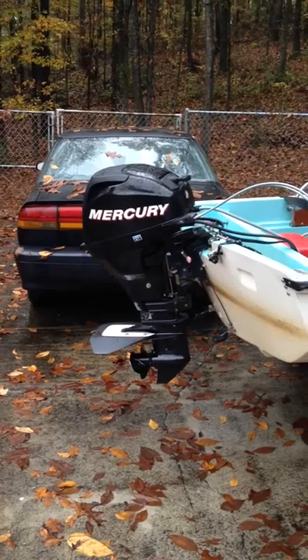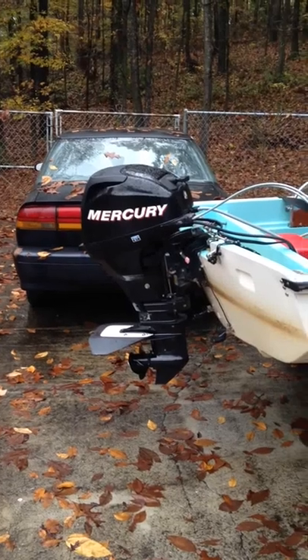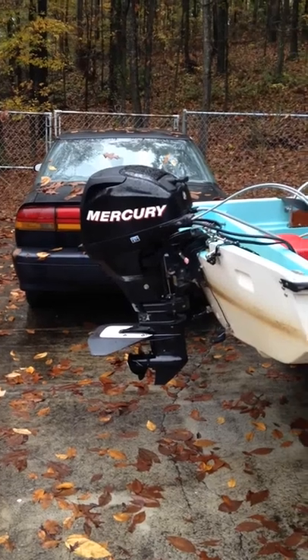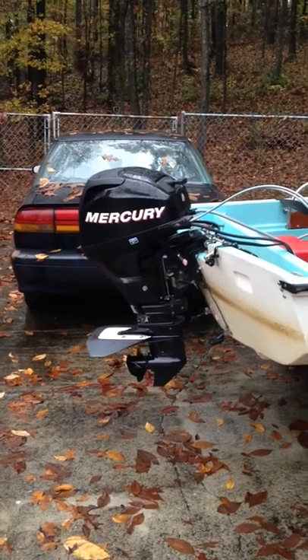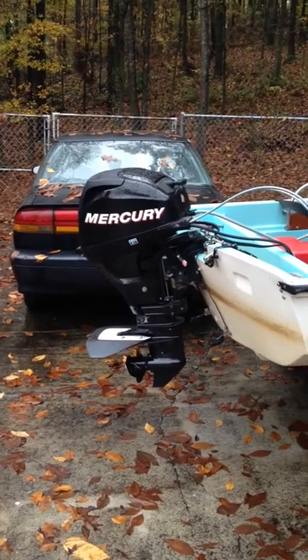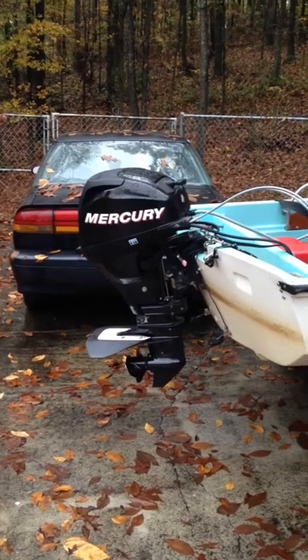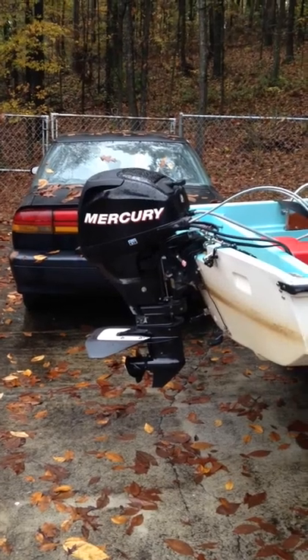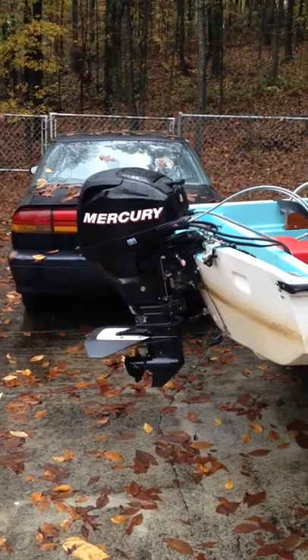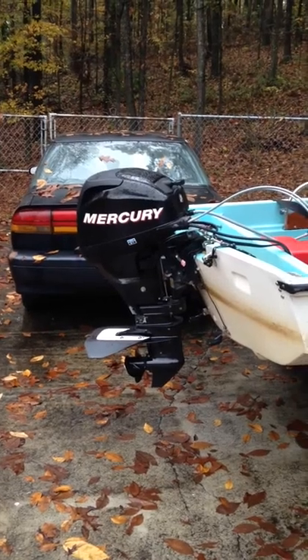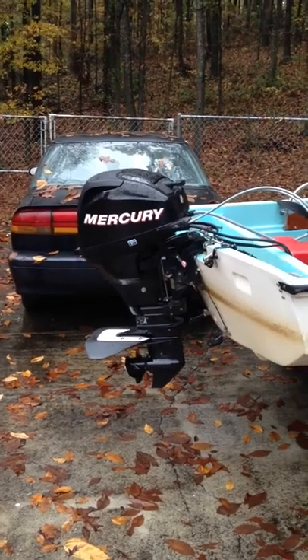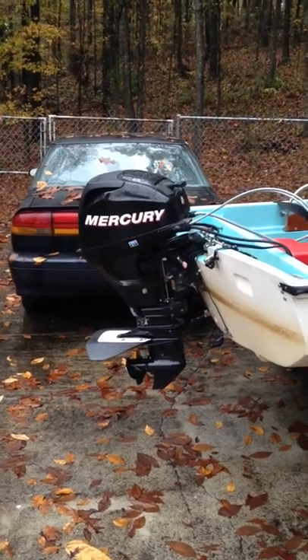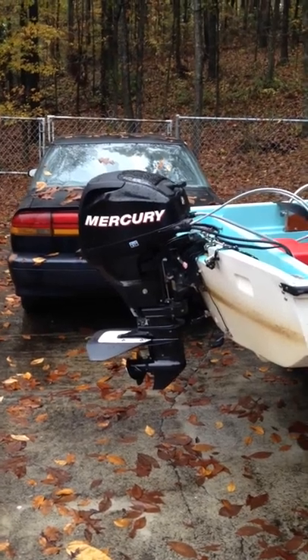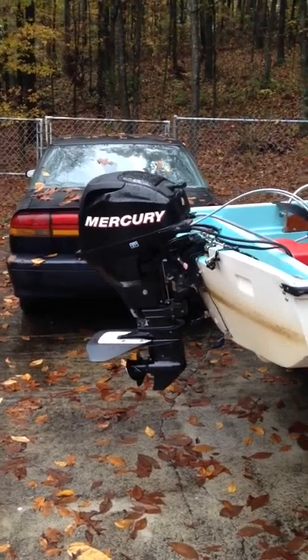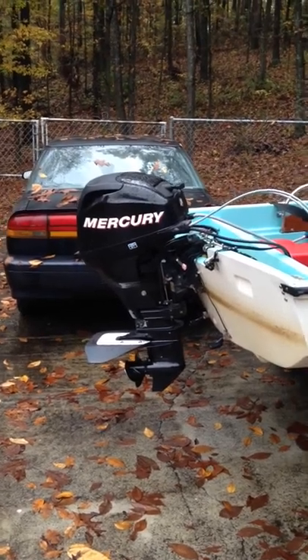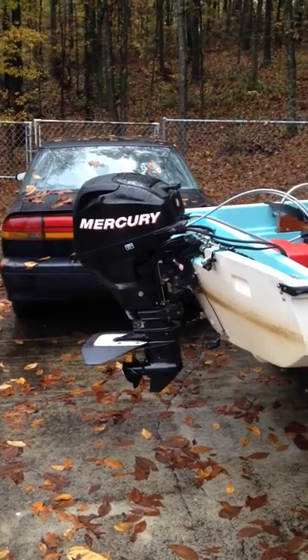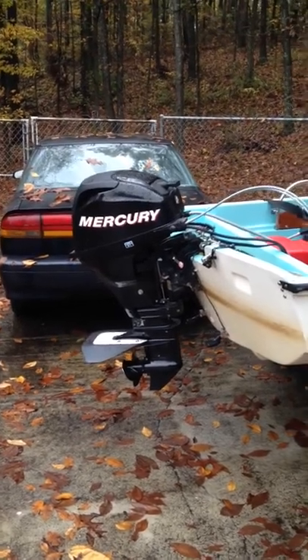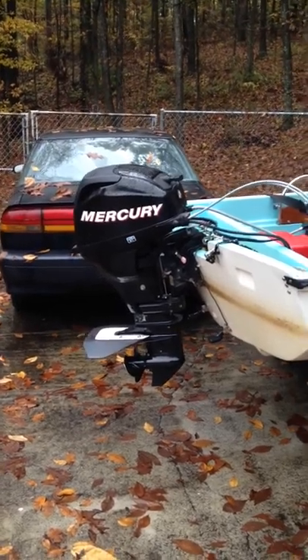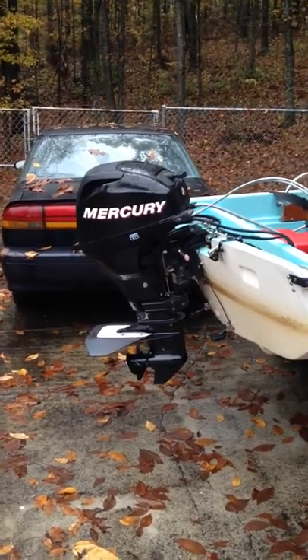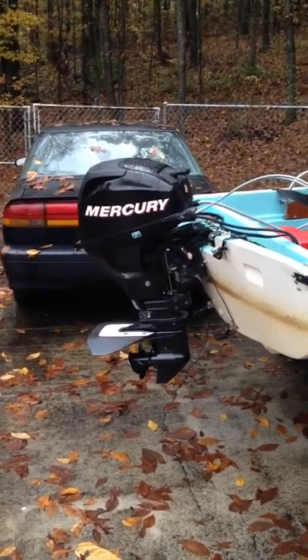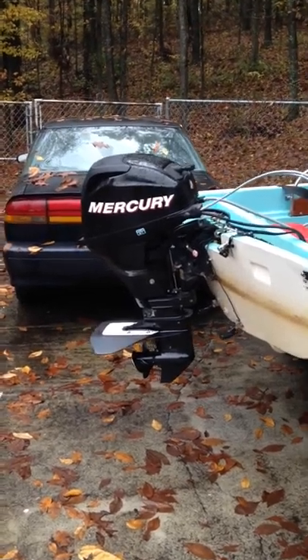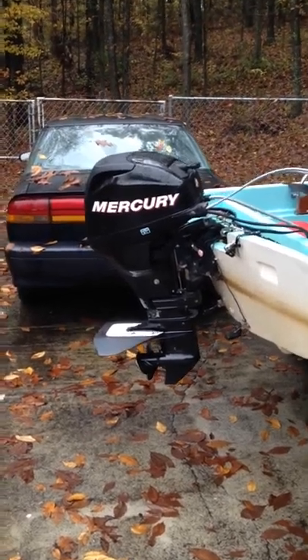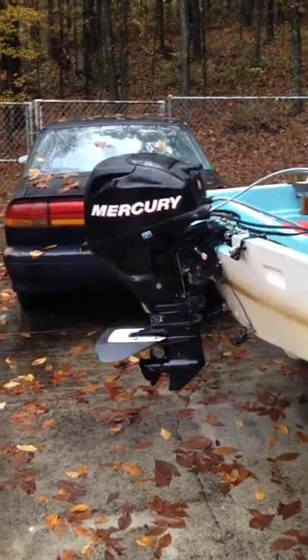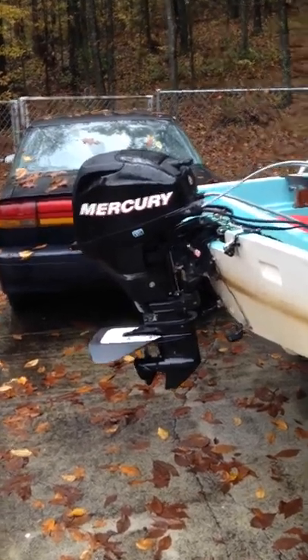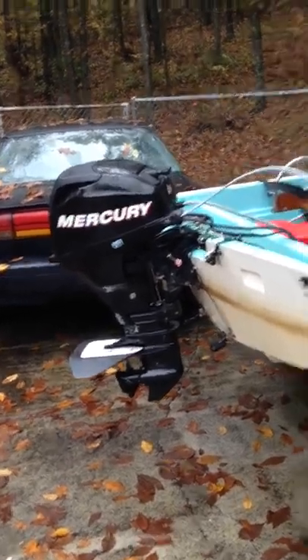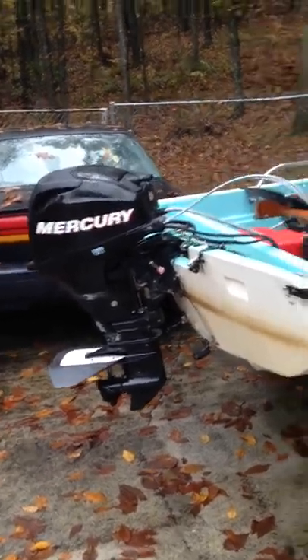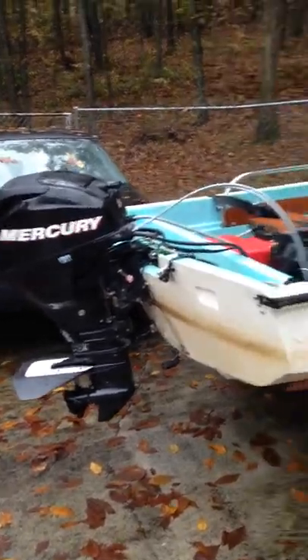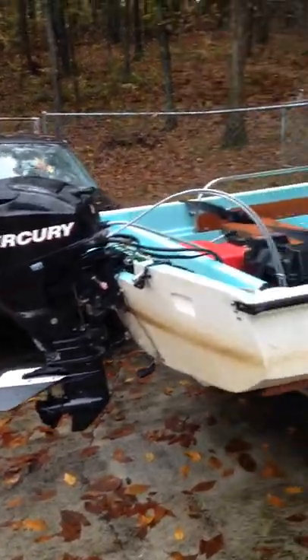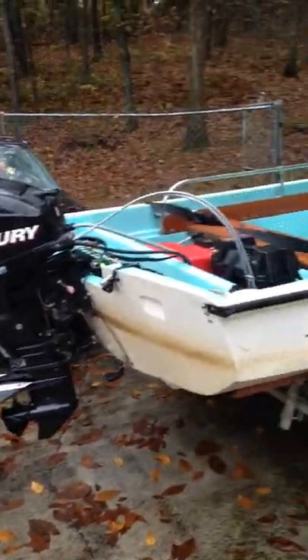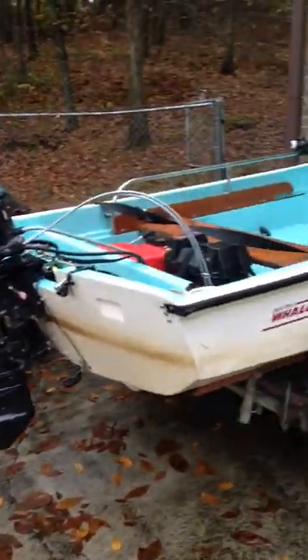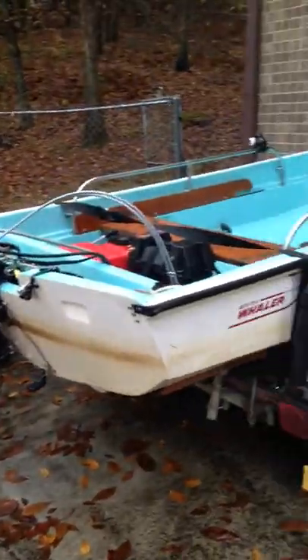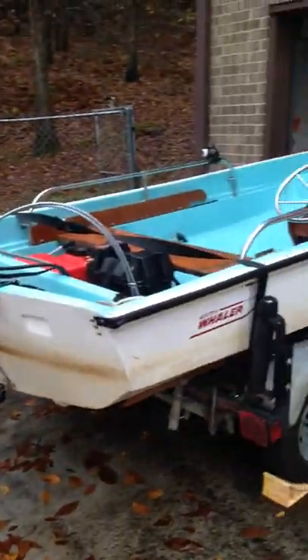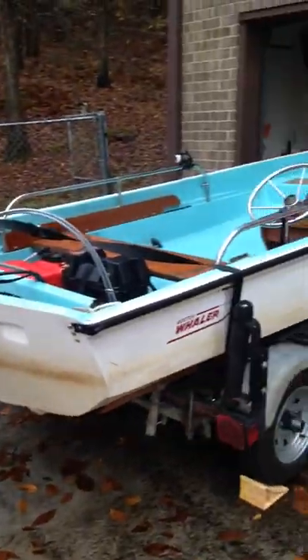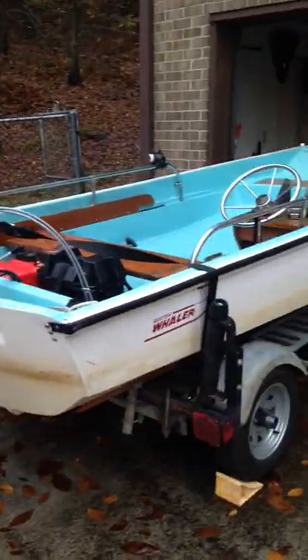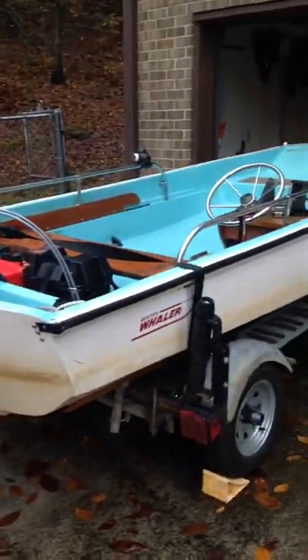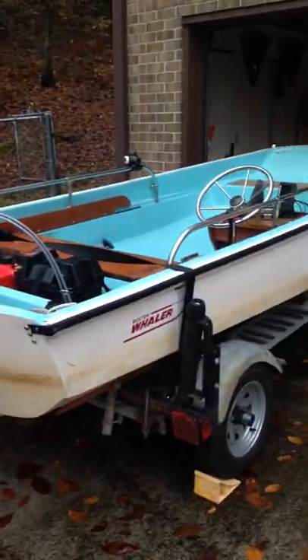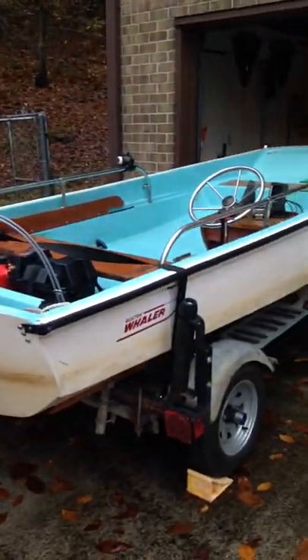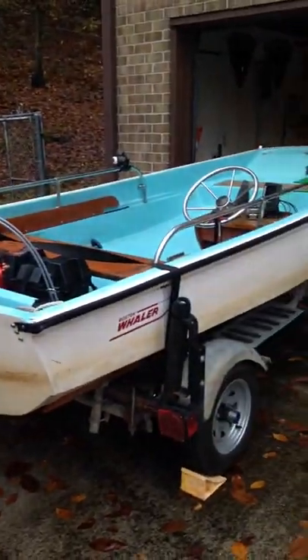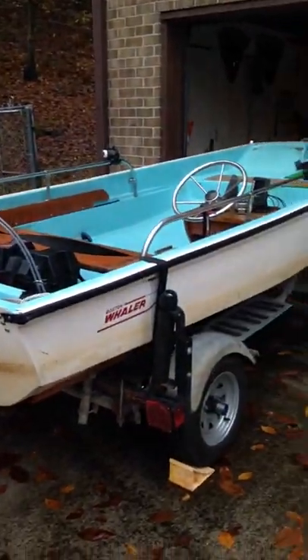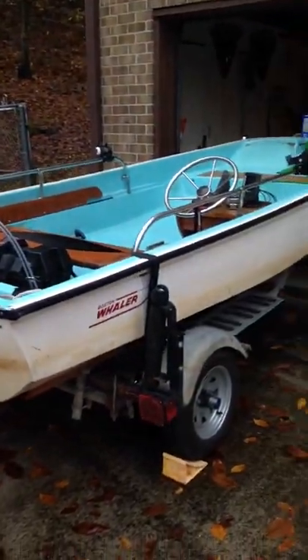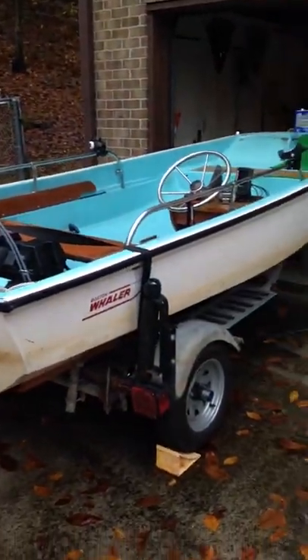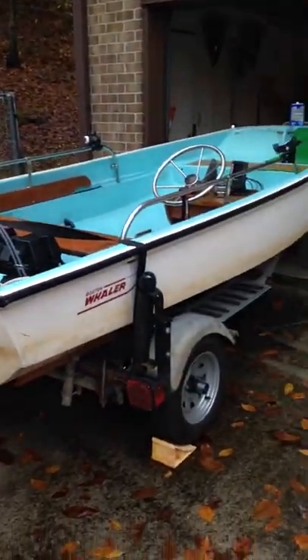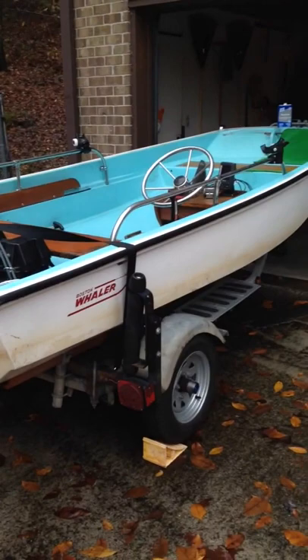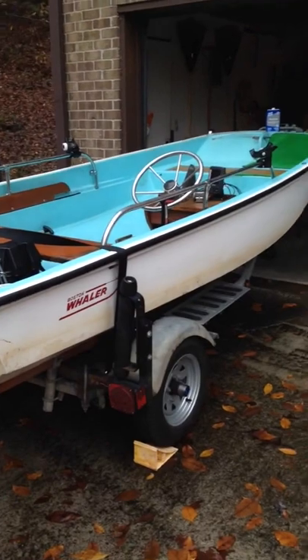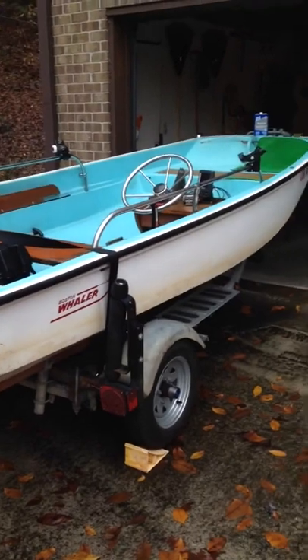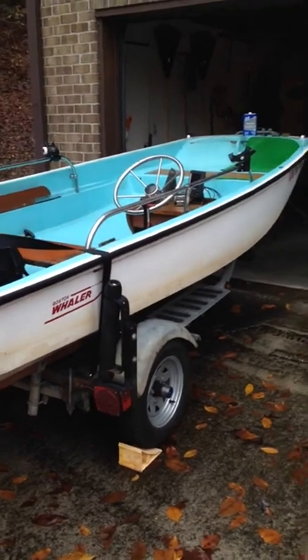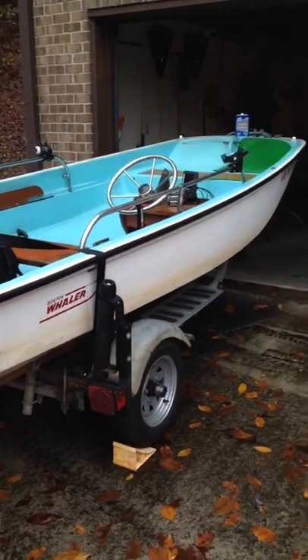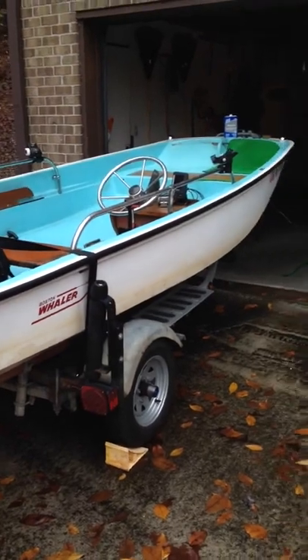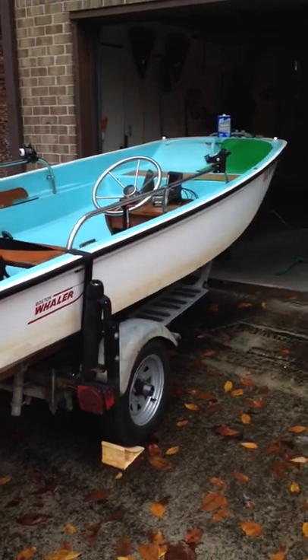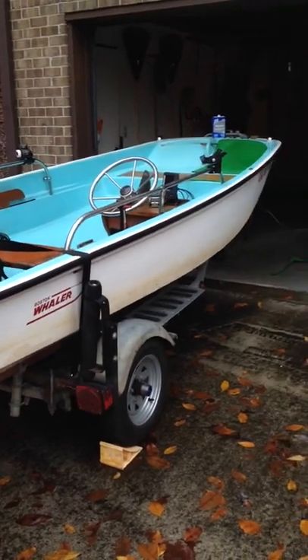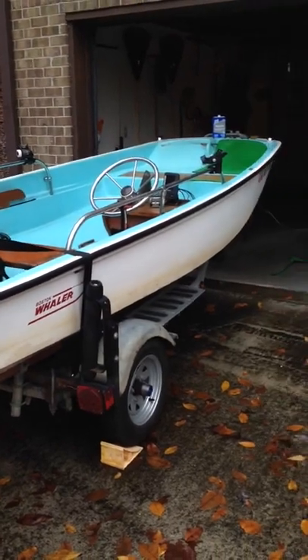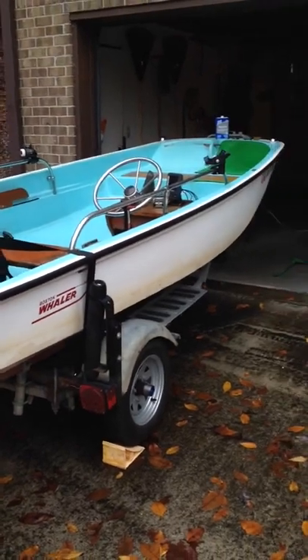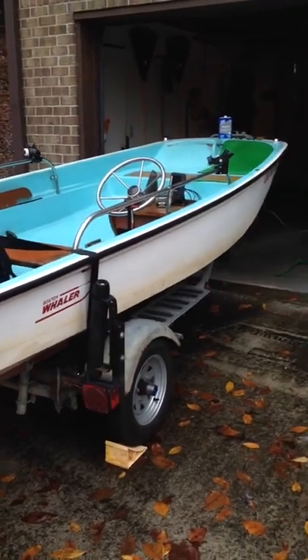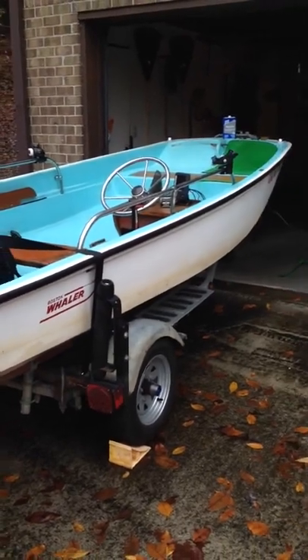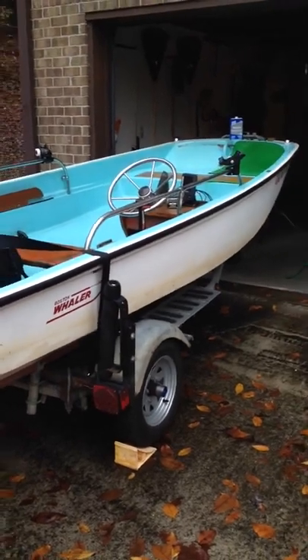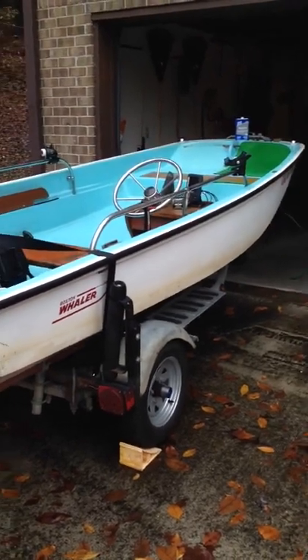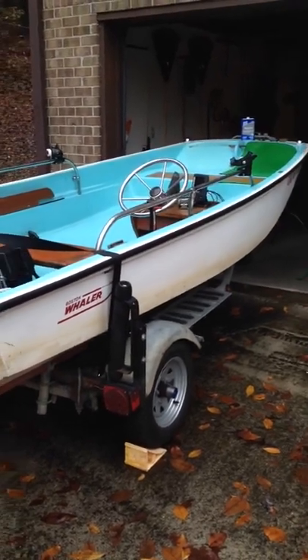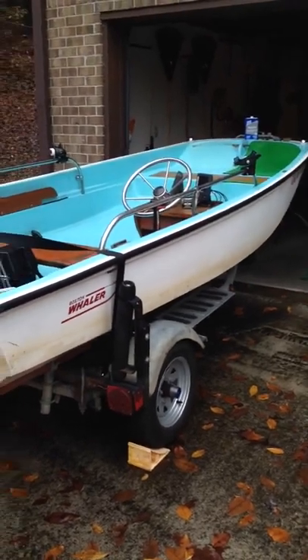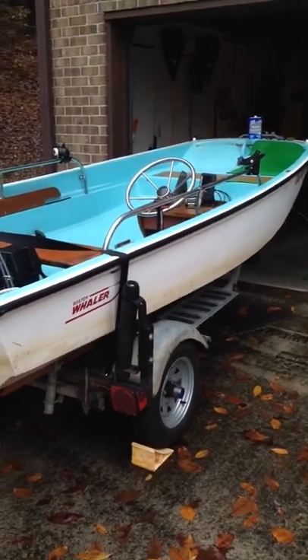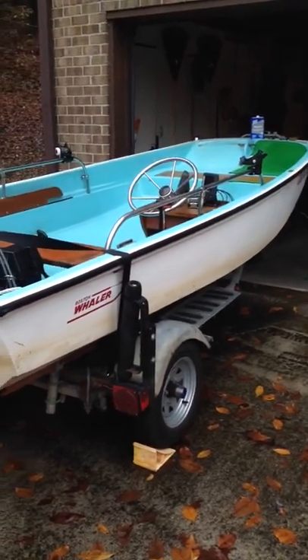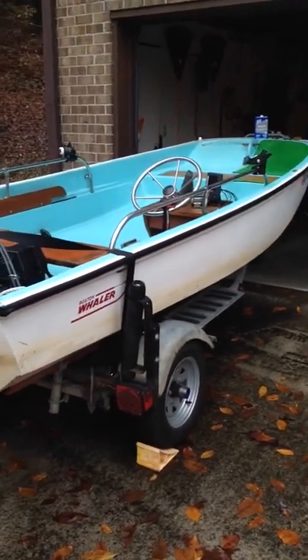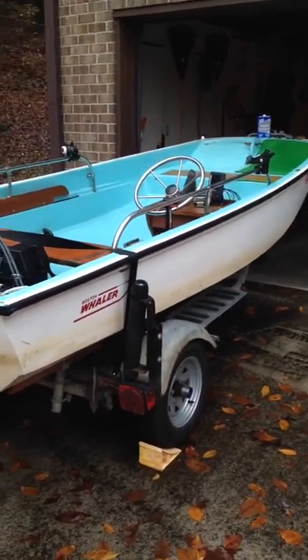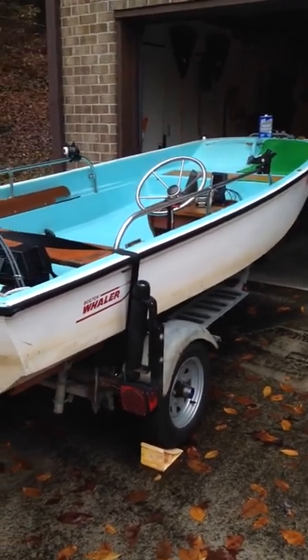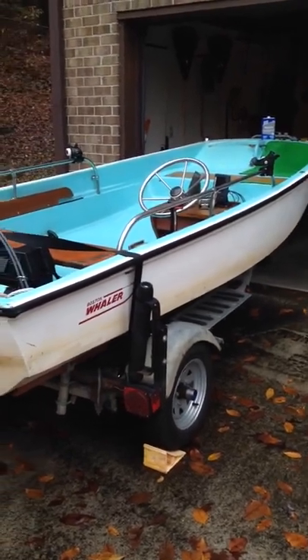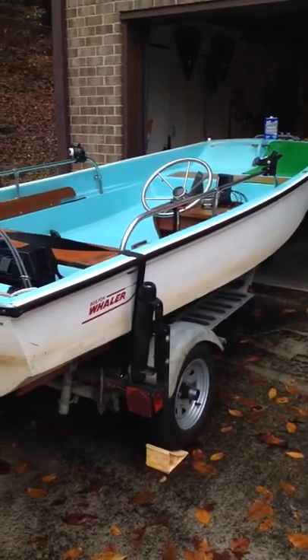What I have here today is a 1969 Boston Whaler 13 foot Sport.